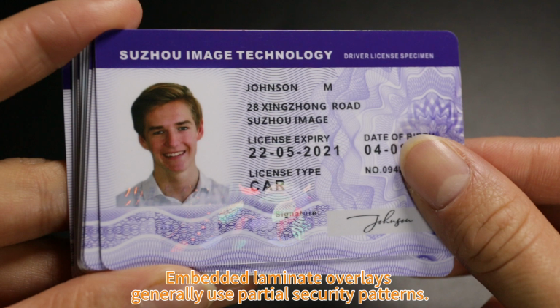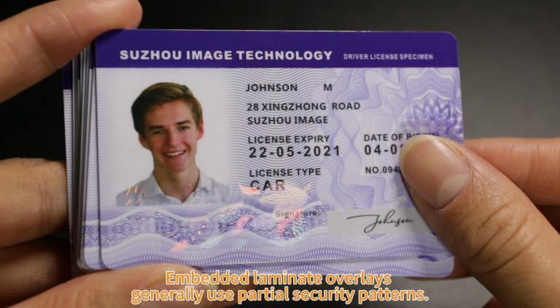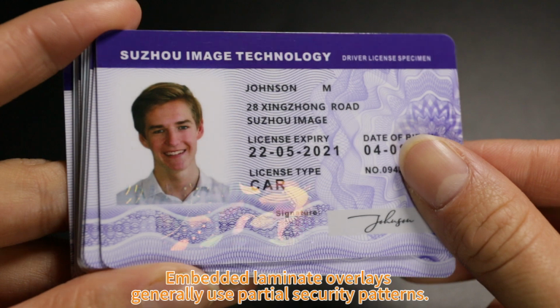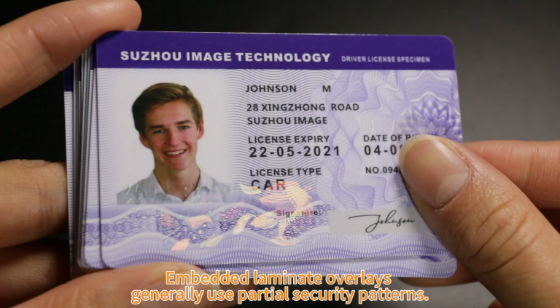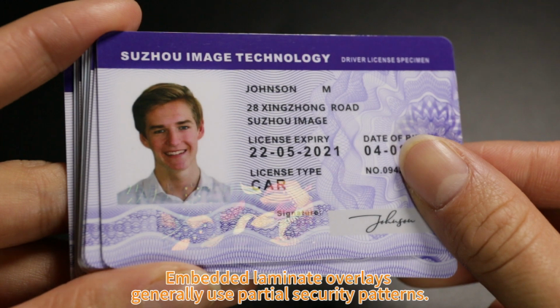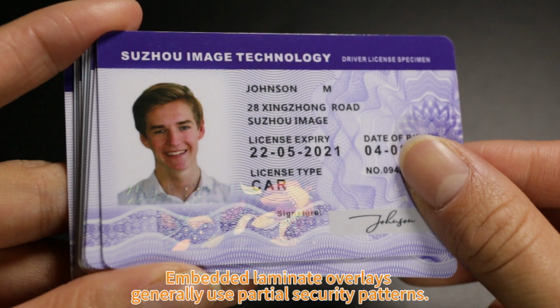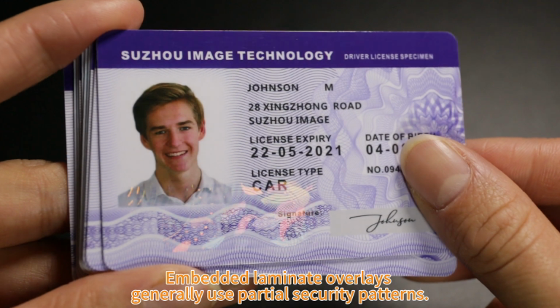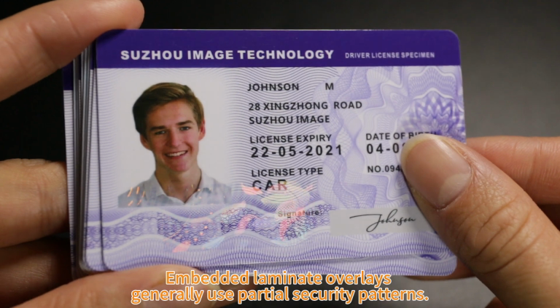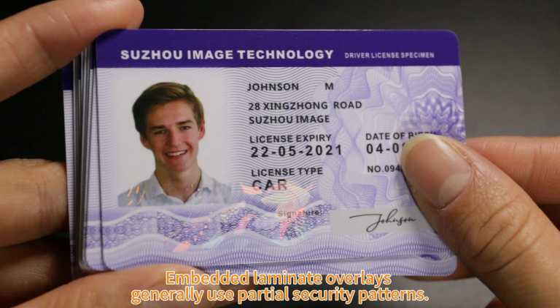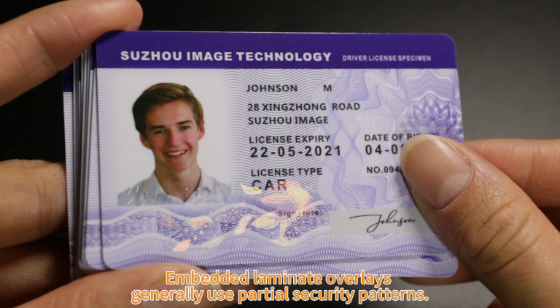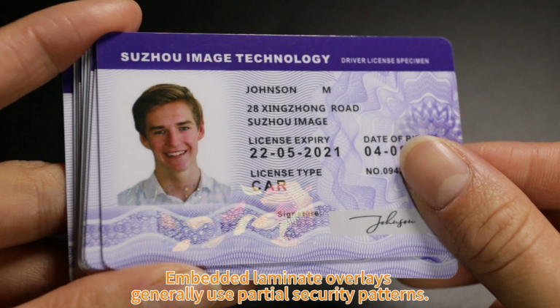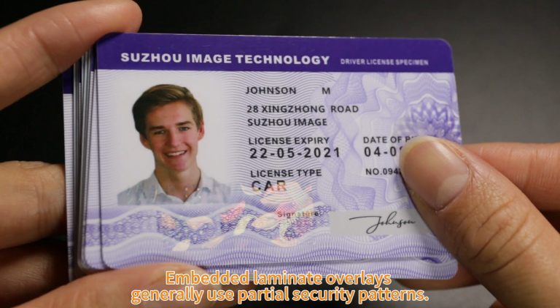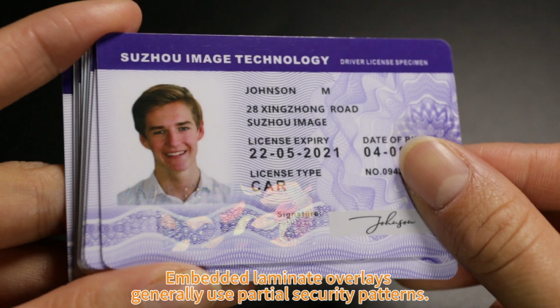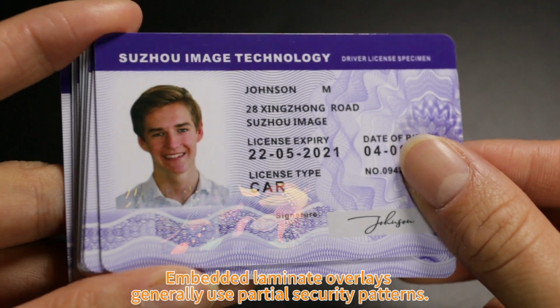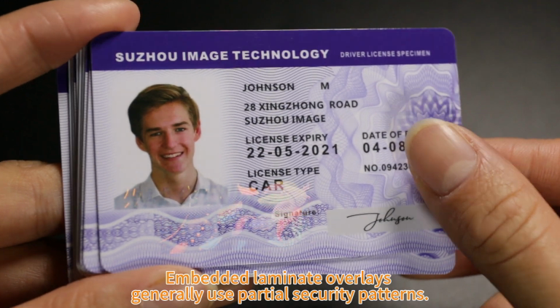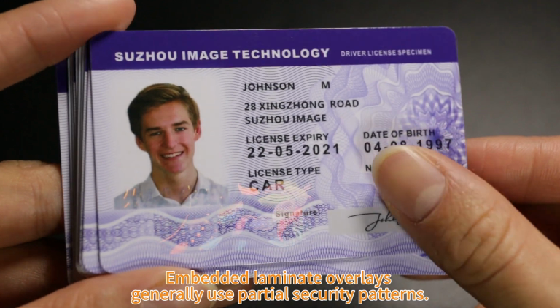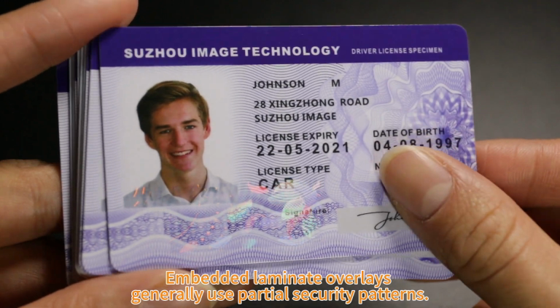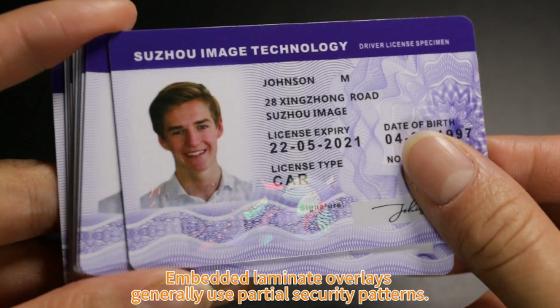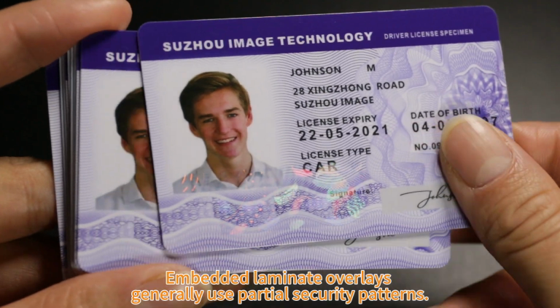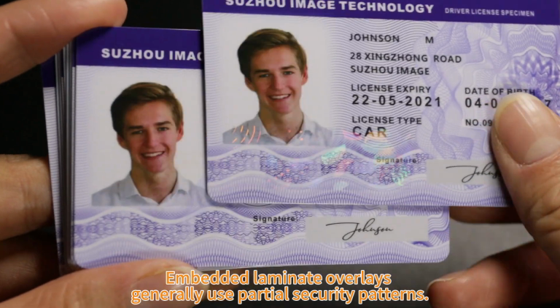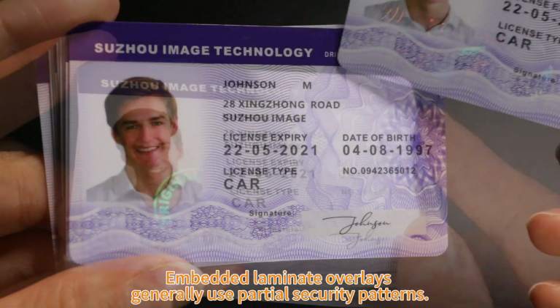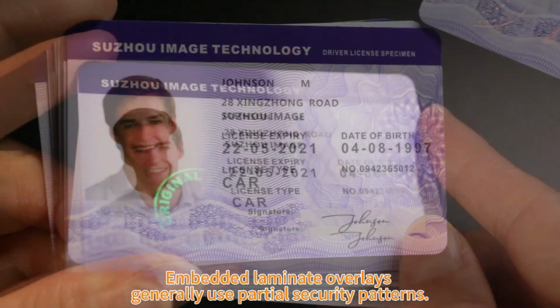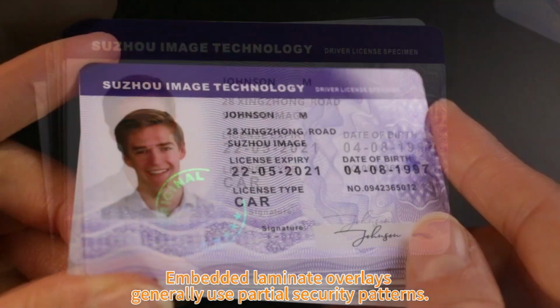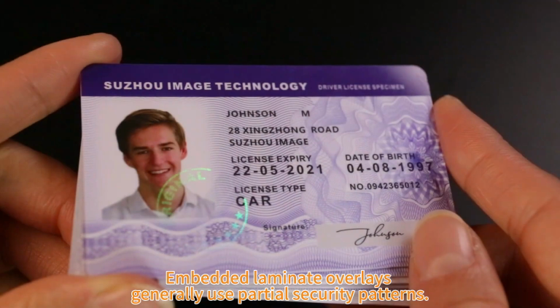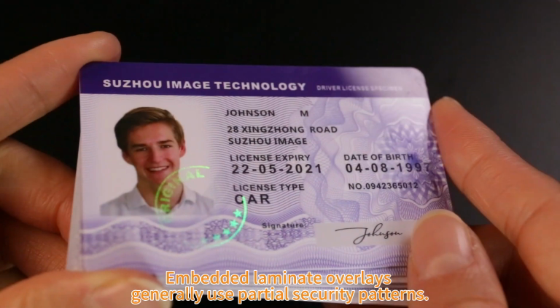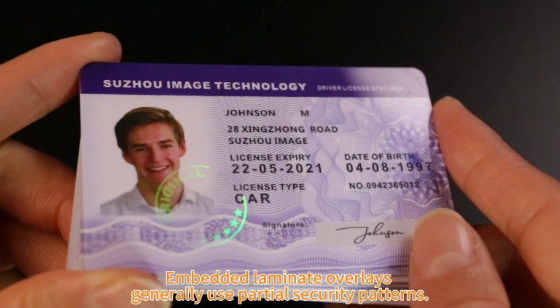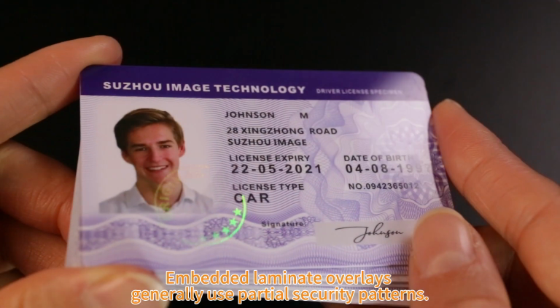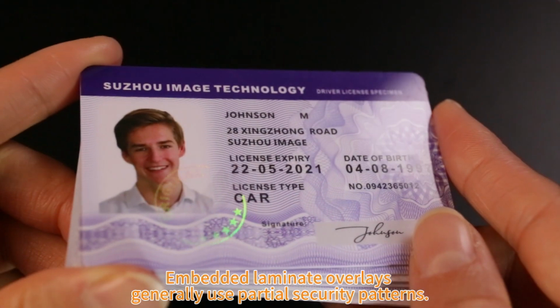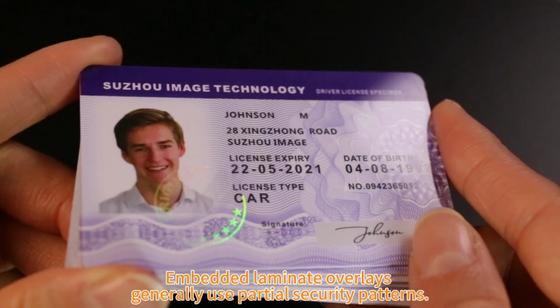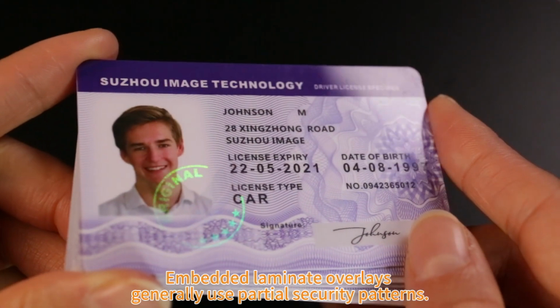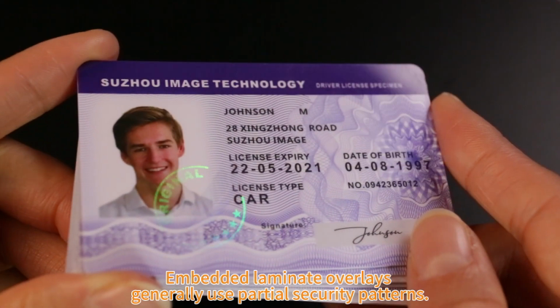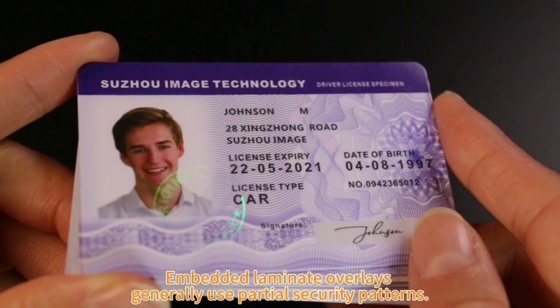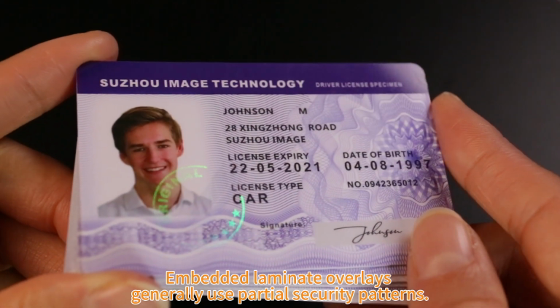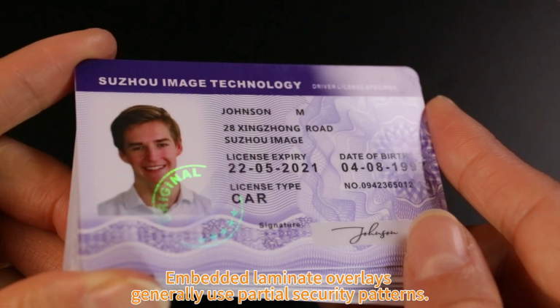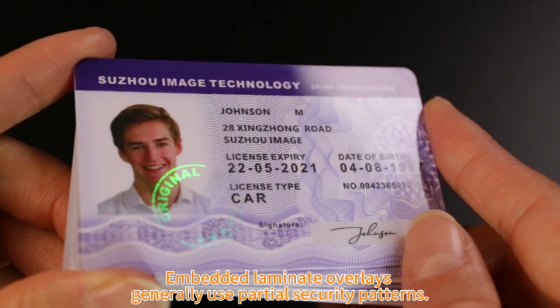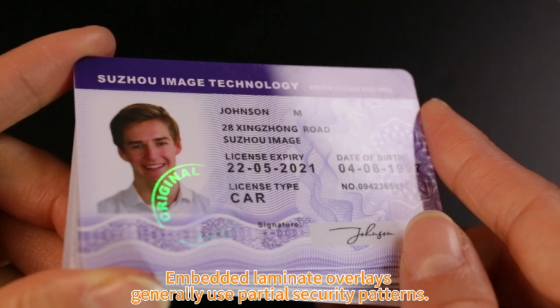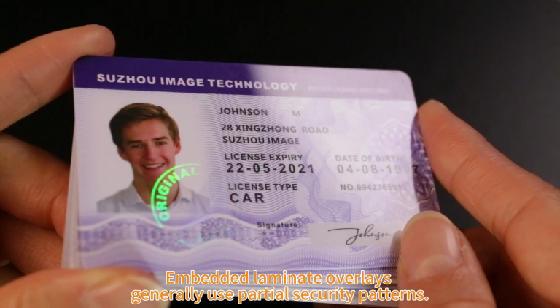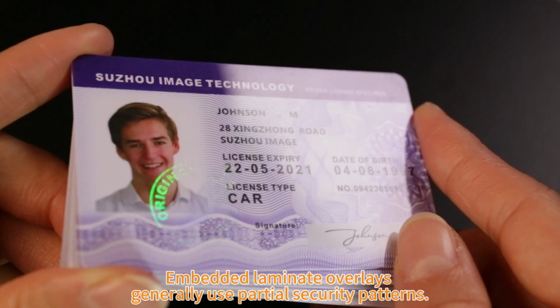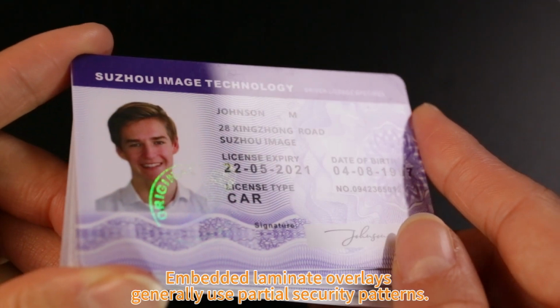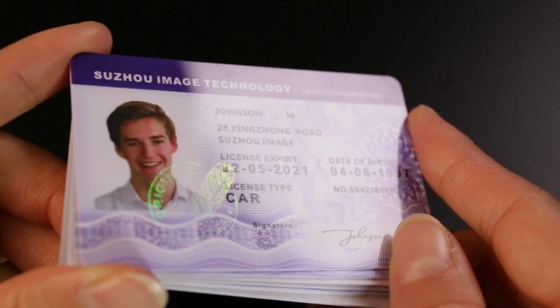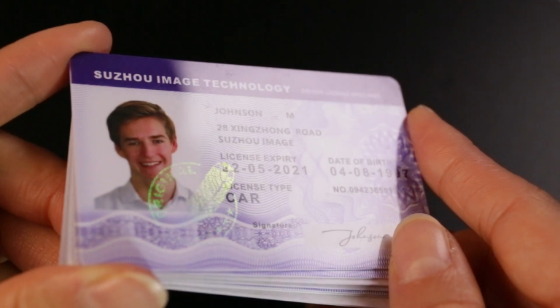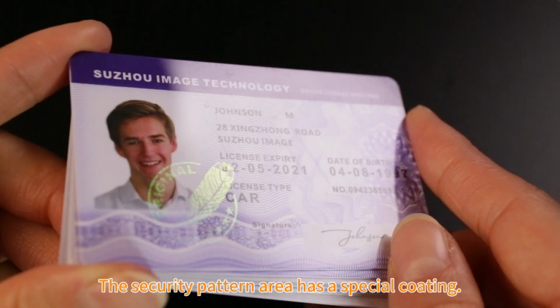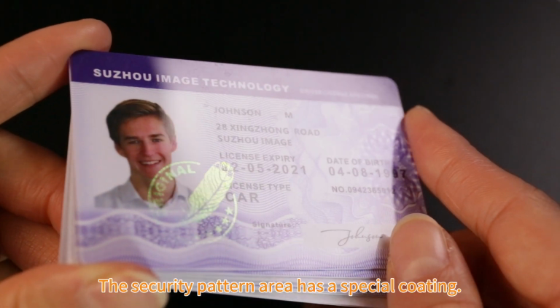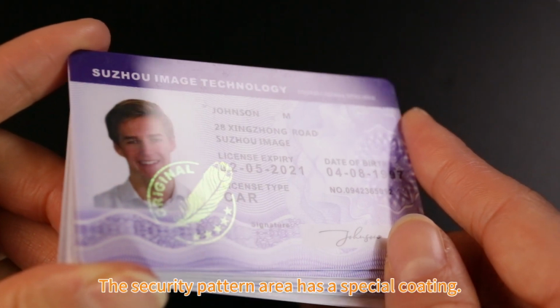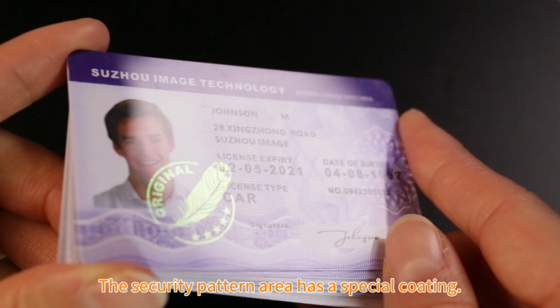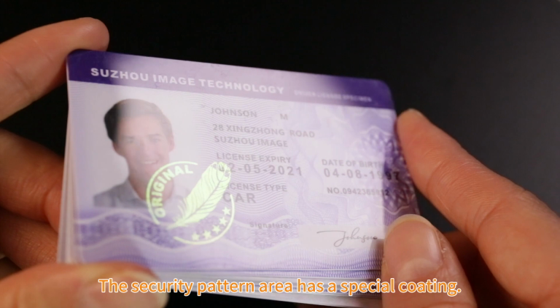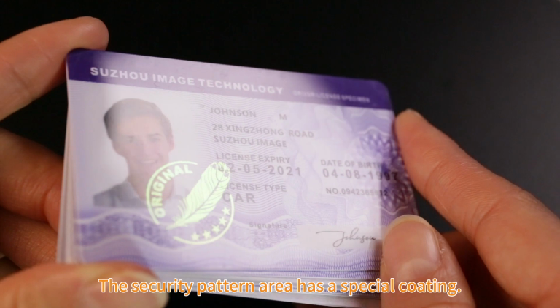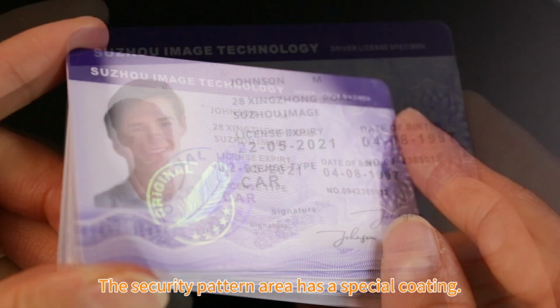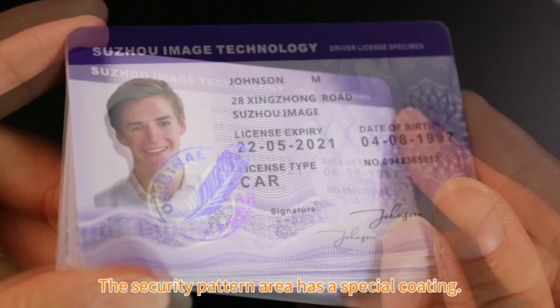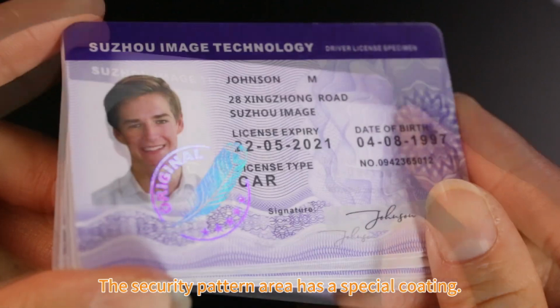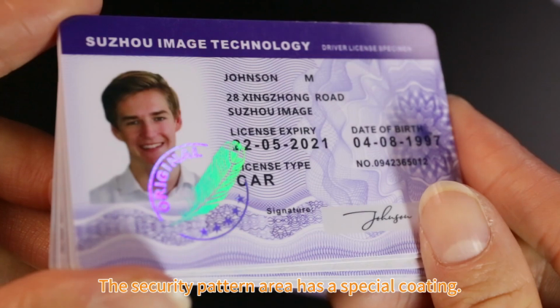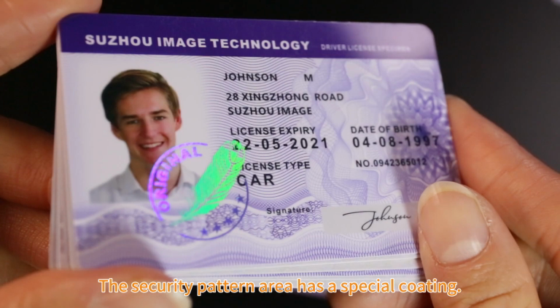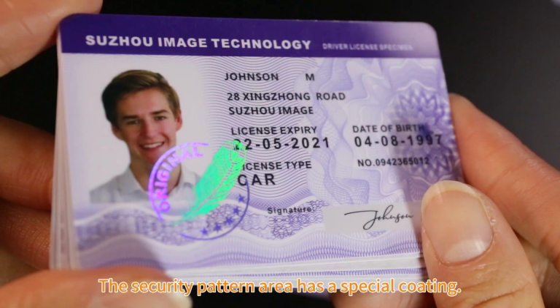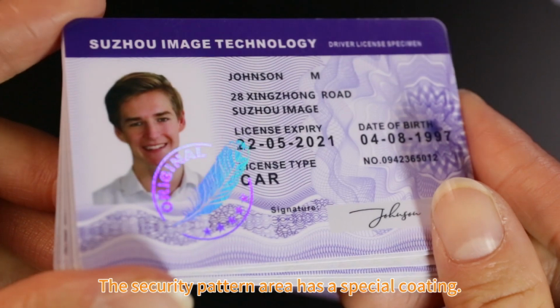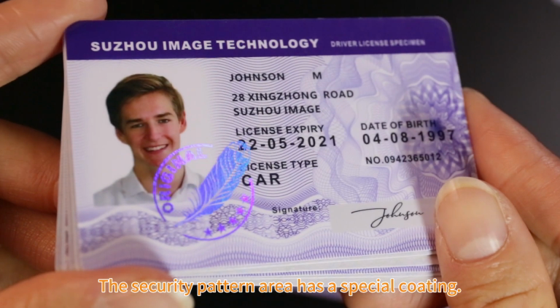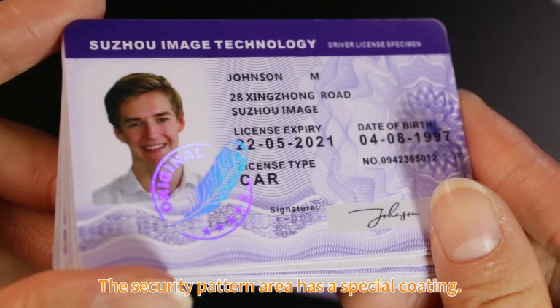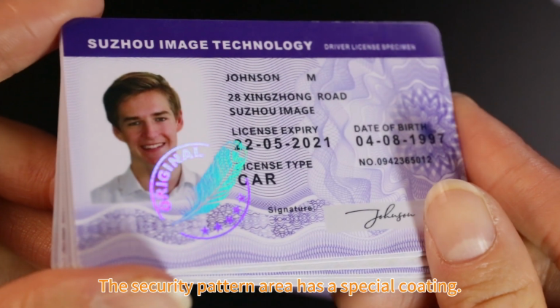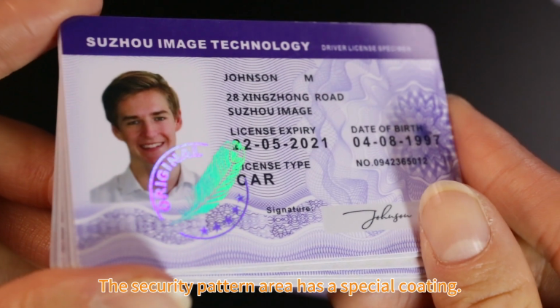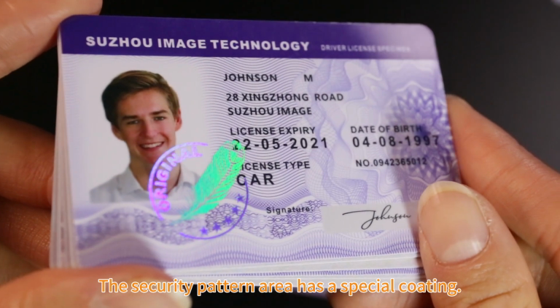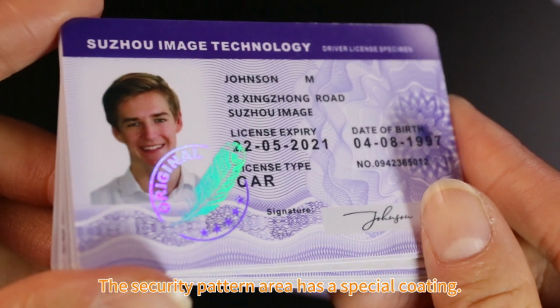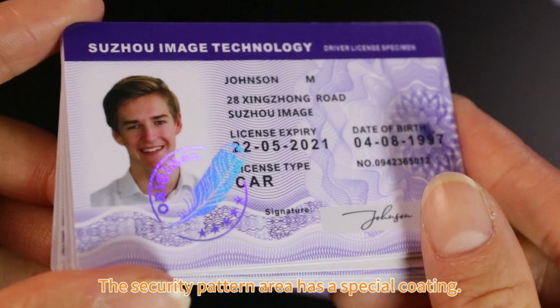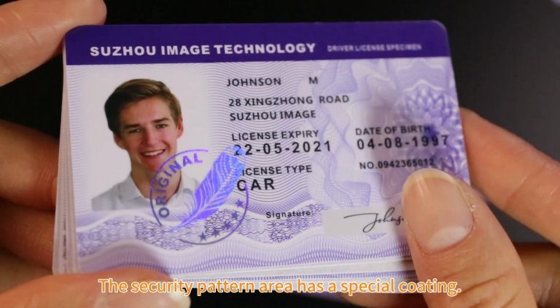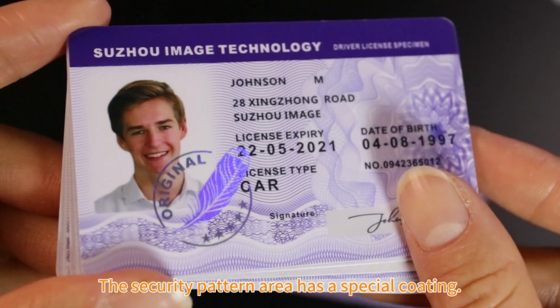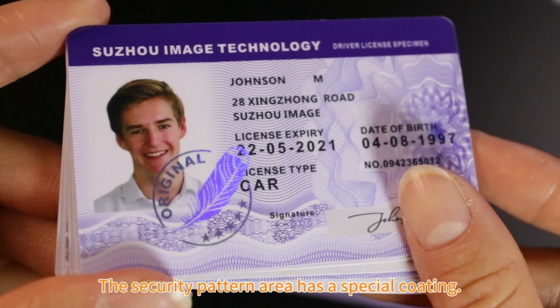Embedded laminate overlays generally use partial security patterns. The security pattern area has a special coating.